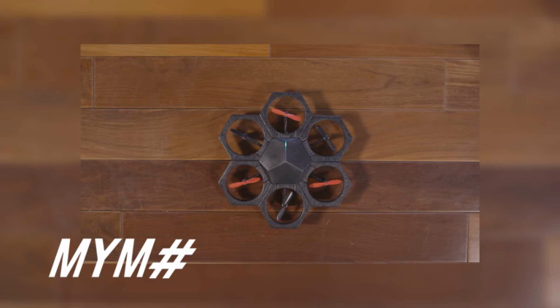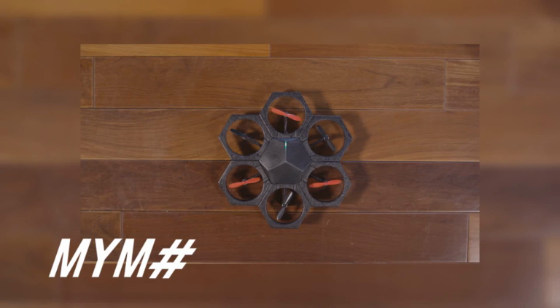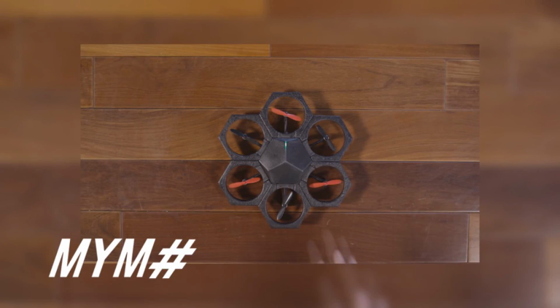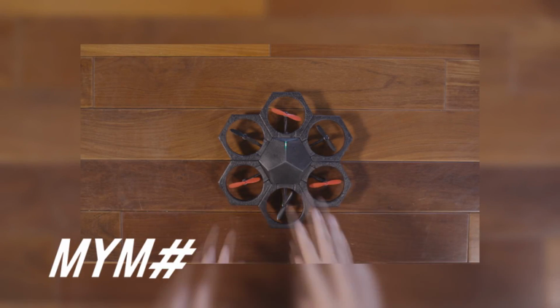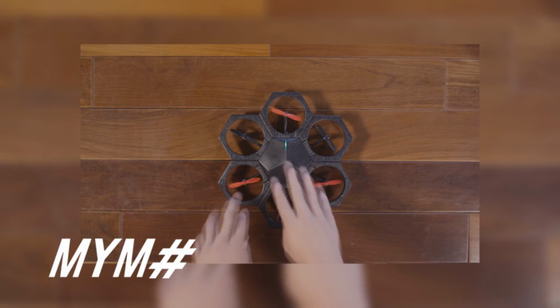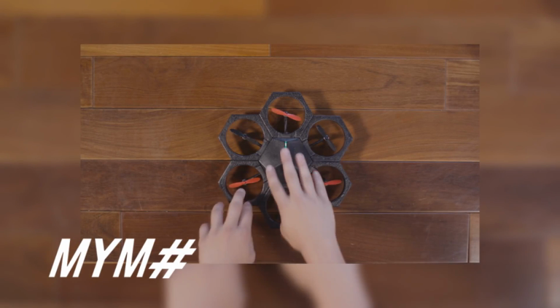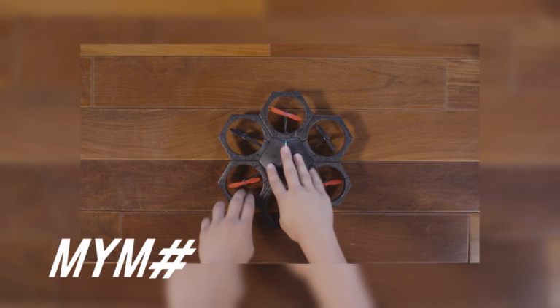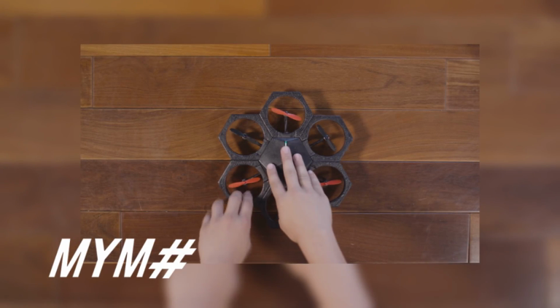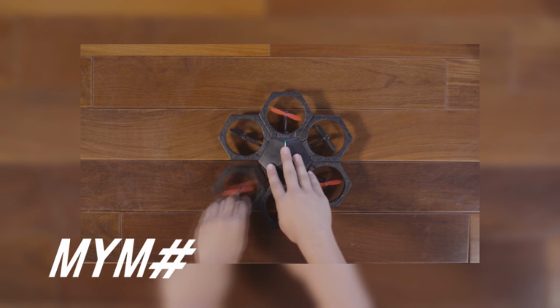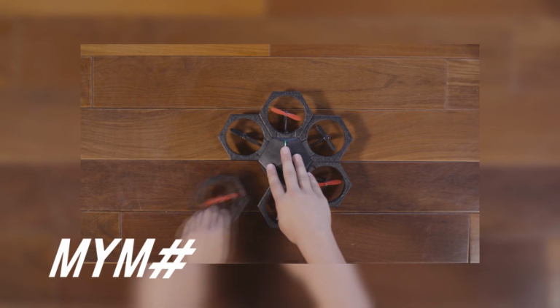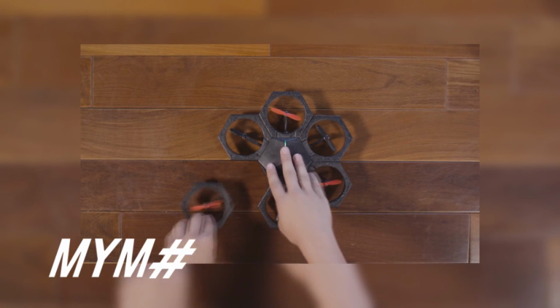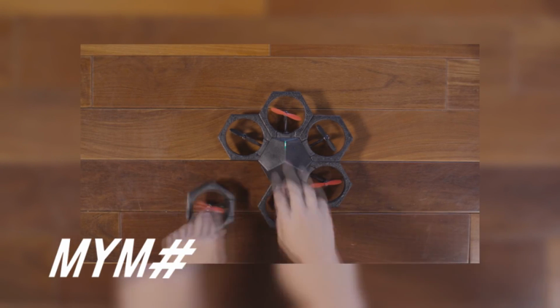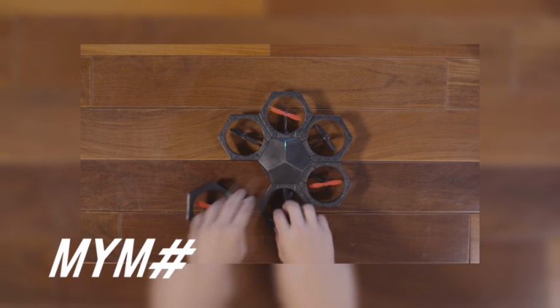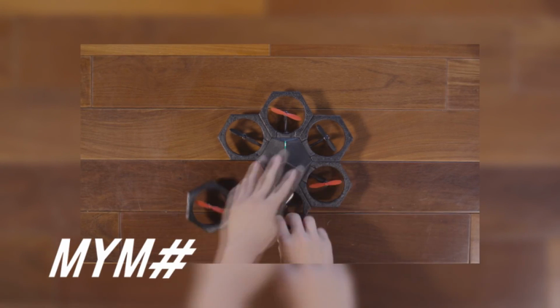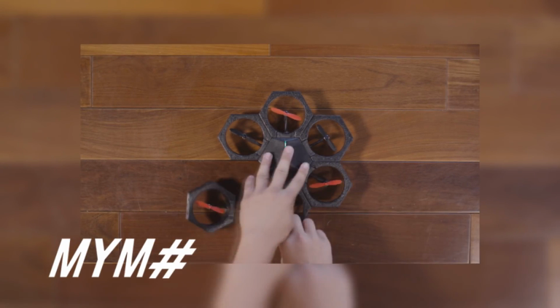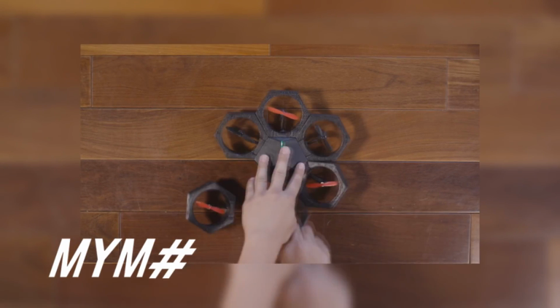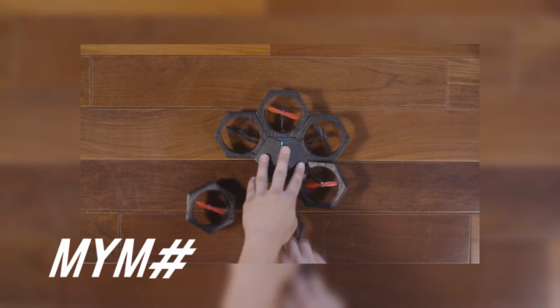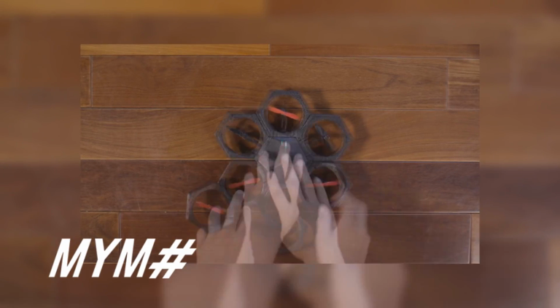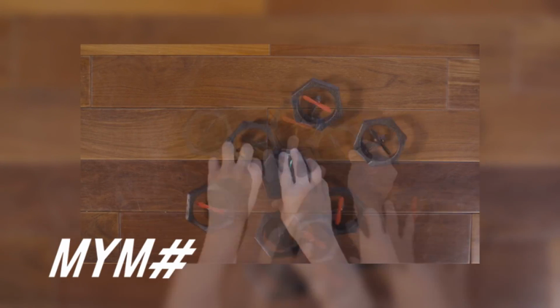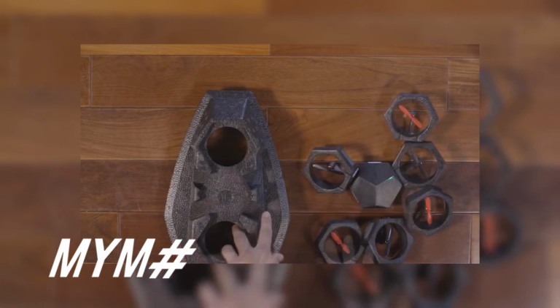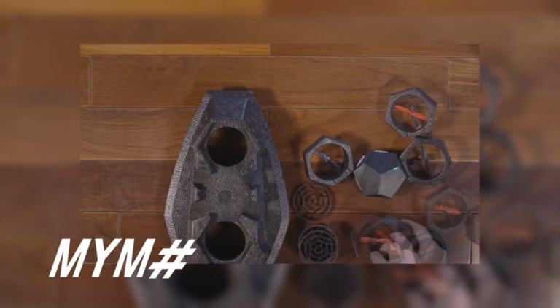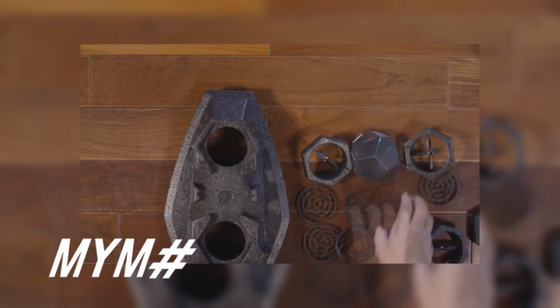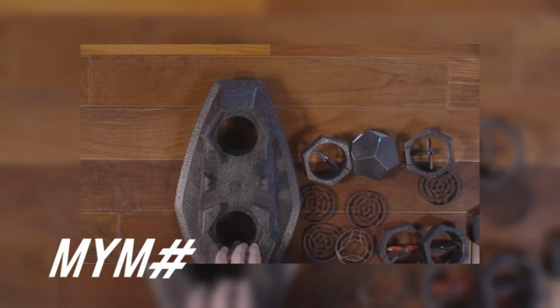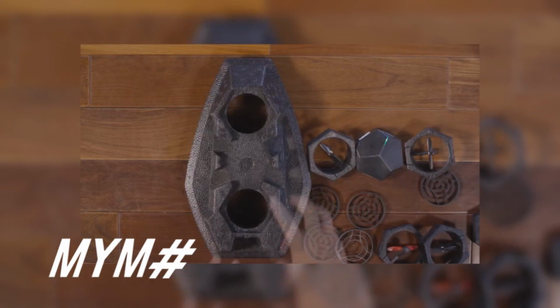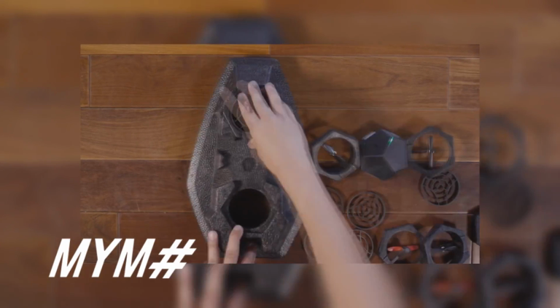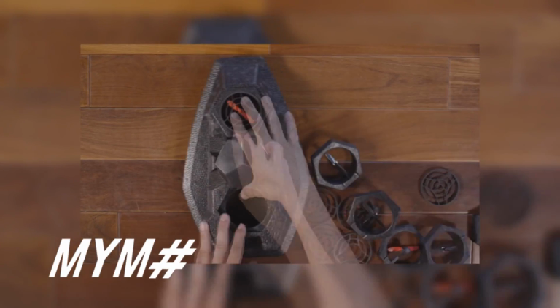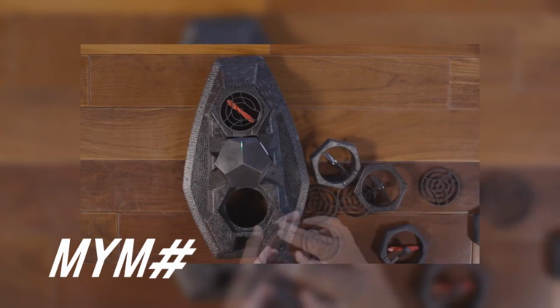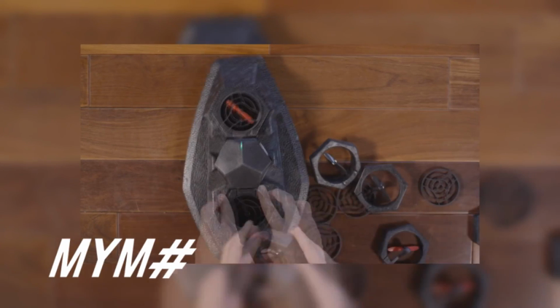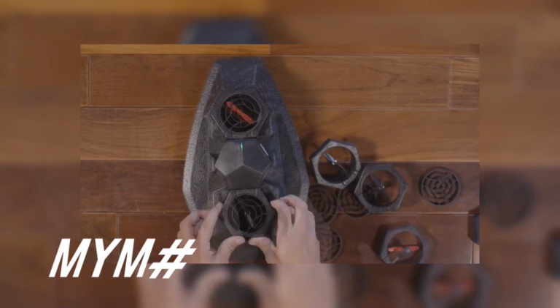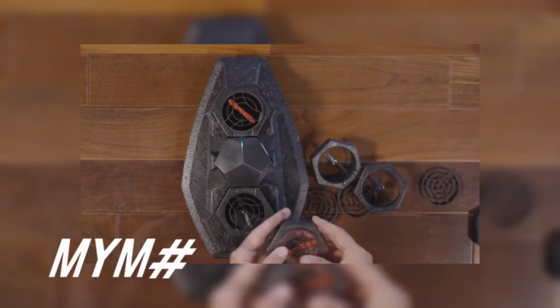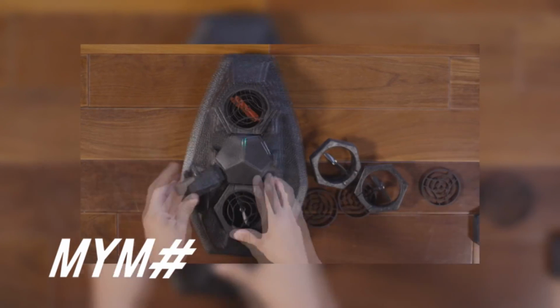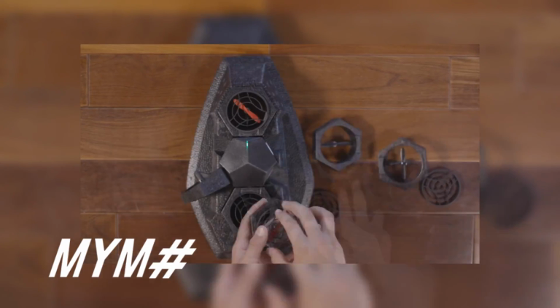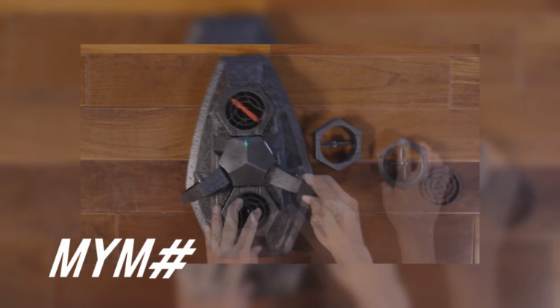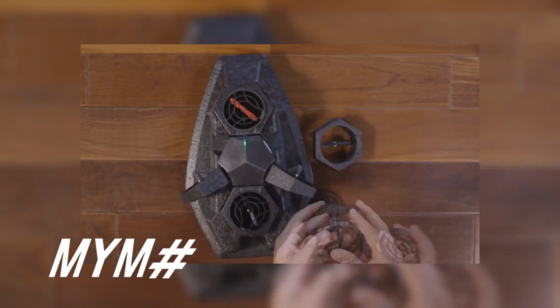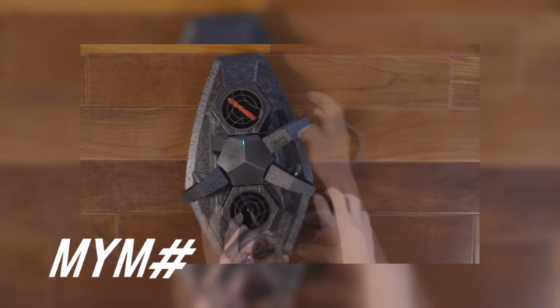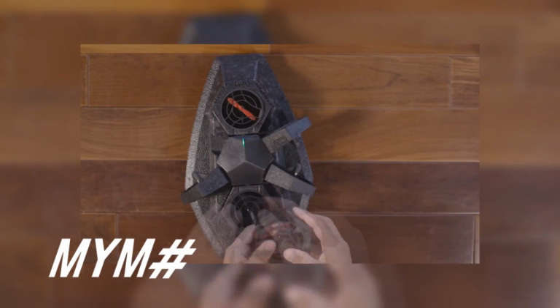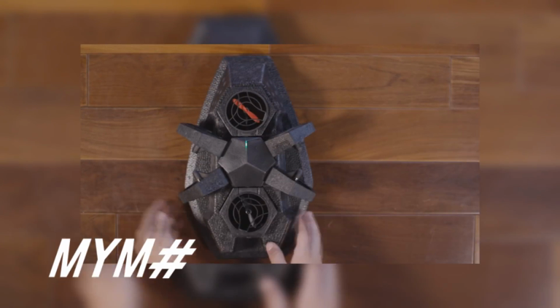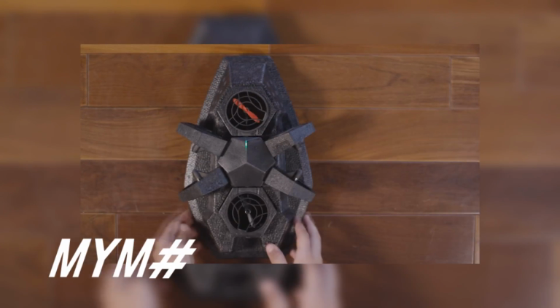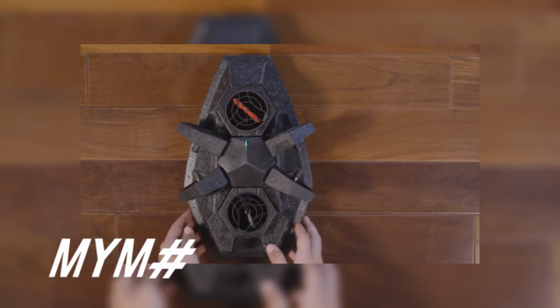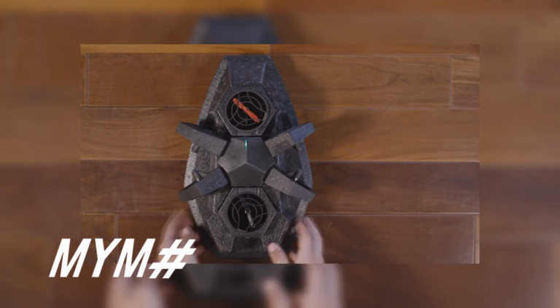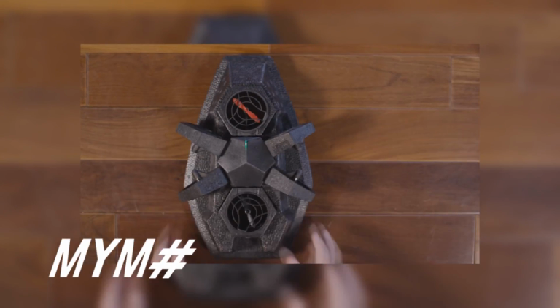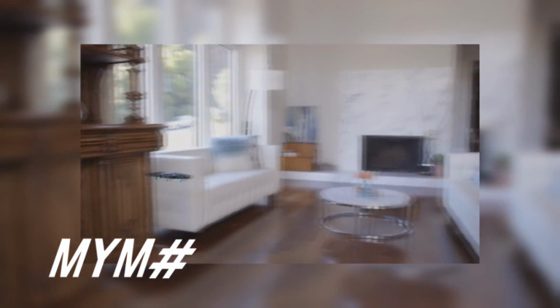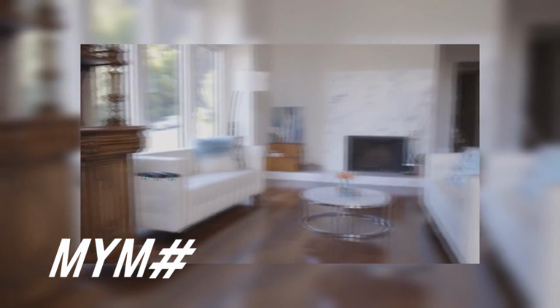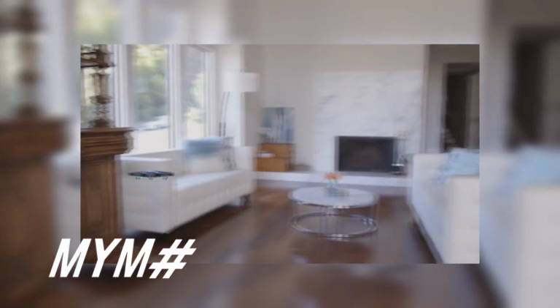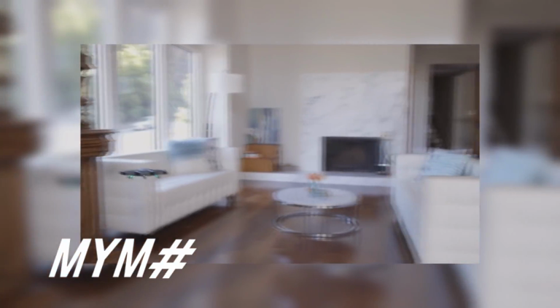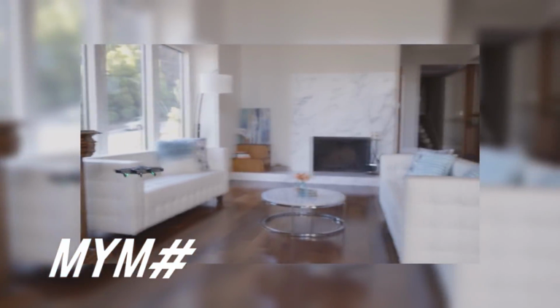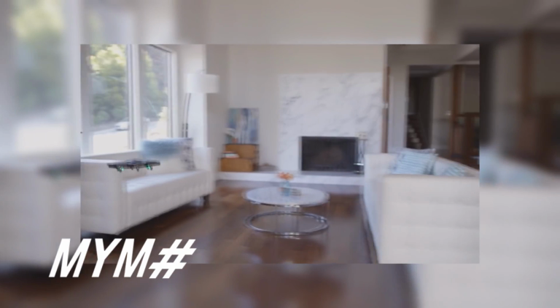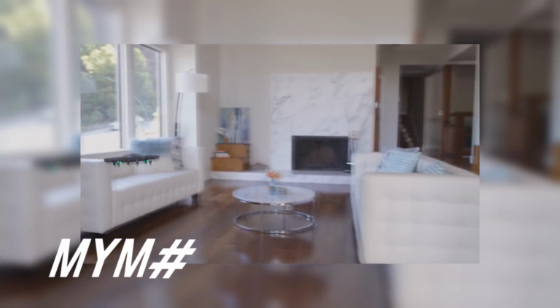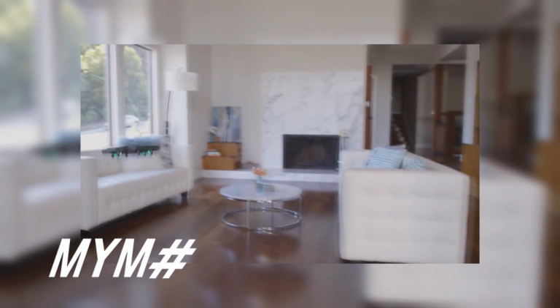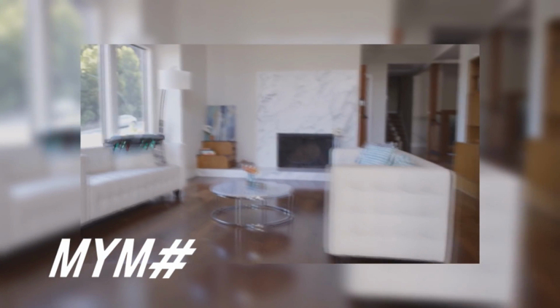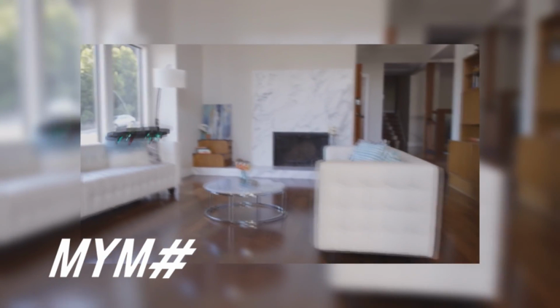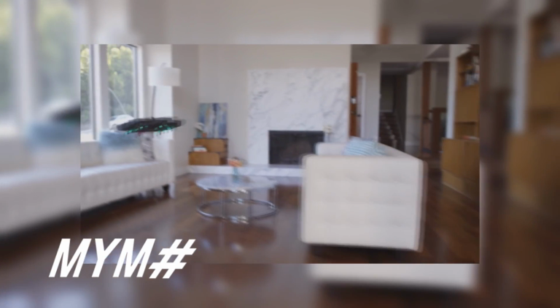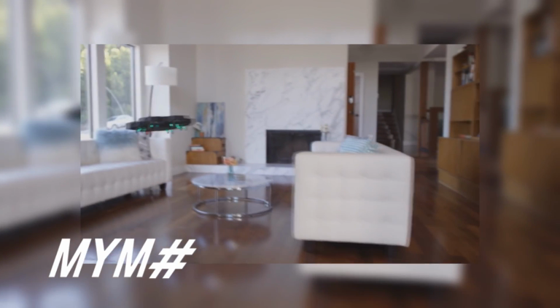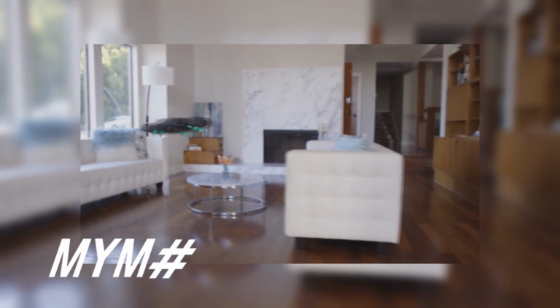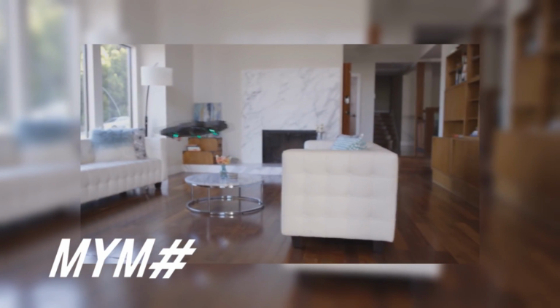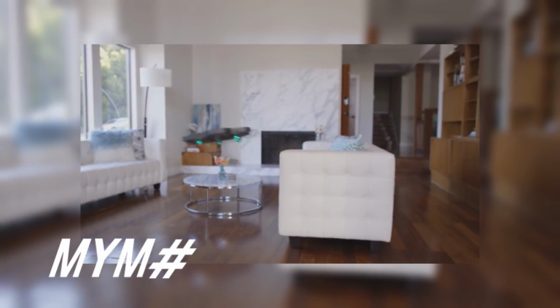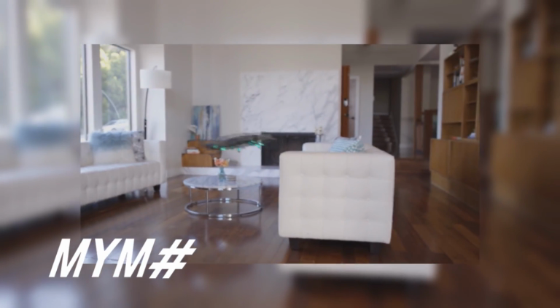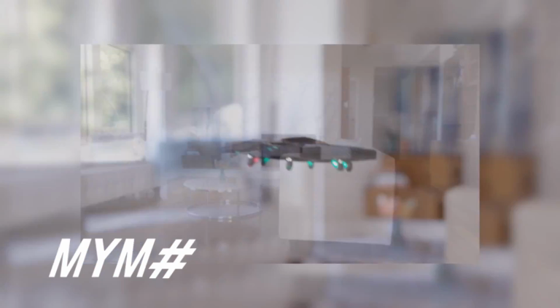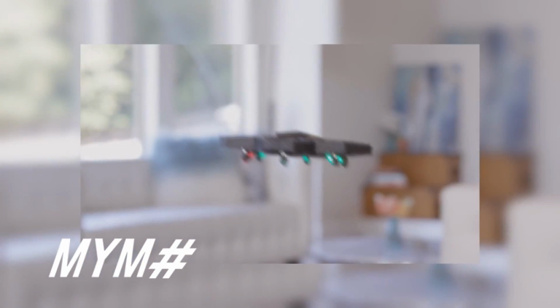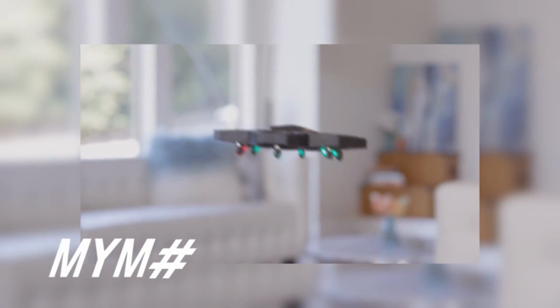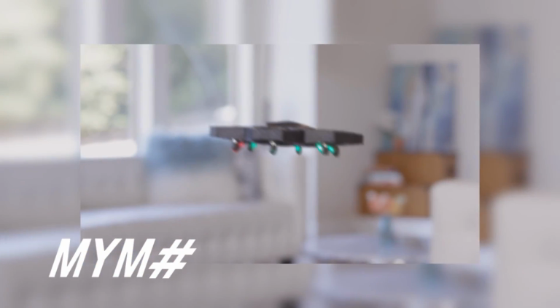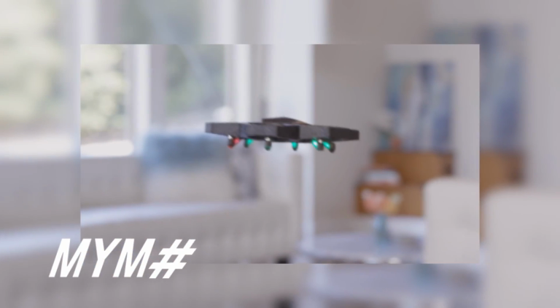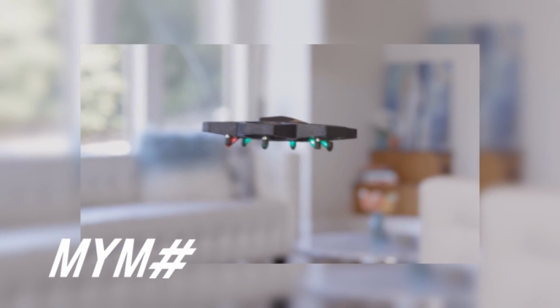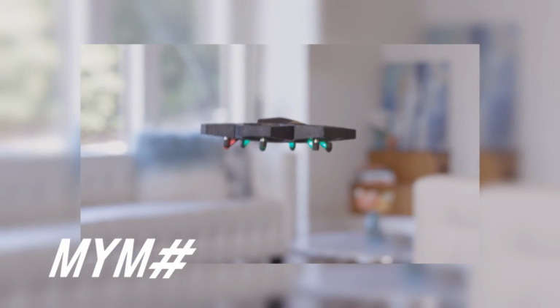This is AirBlock, a one-of-a-kind, programmable, transformable drone and hovercraft. Think you've seen a drone like this? Think again.